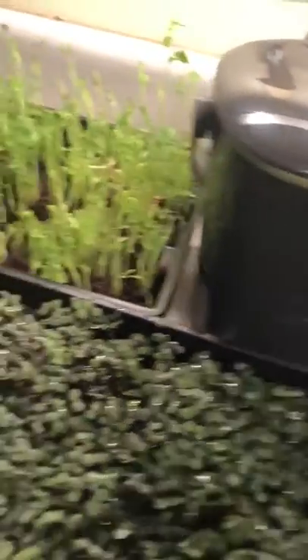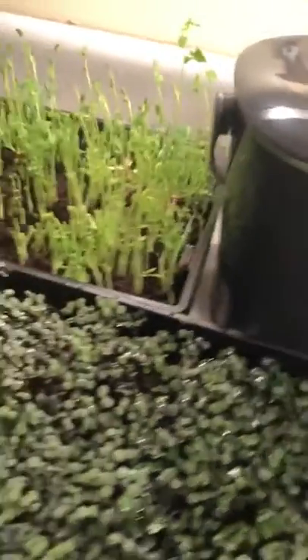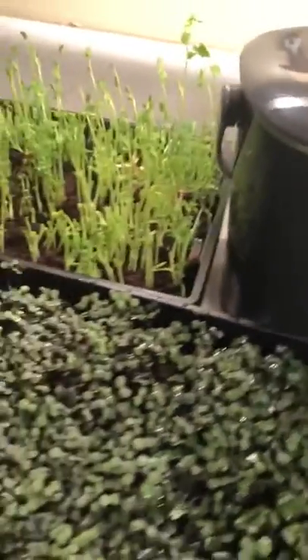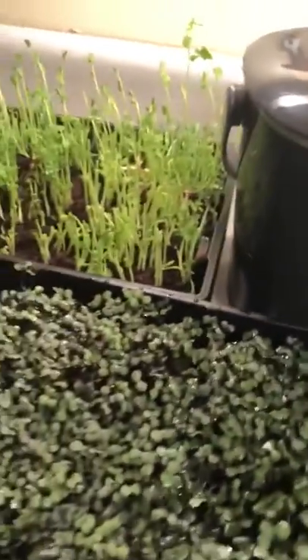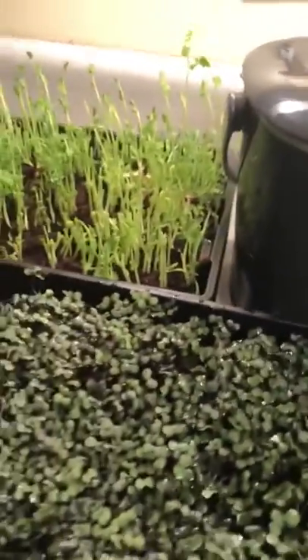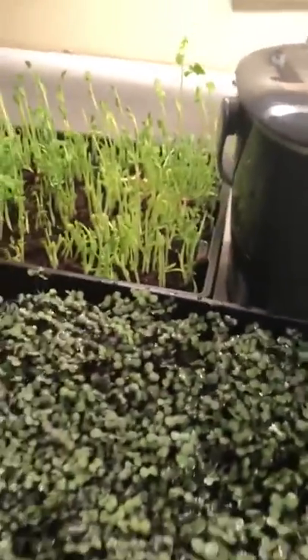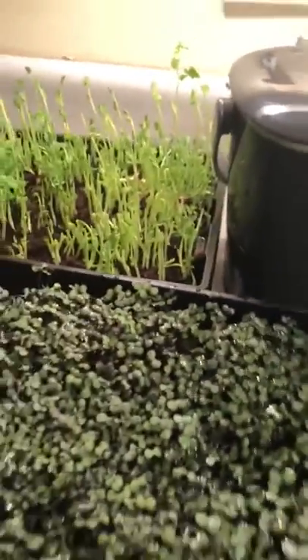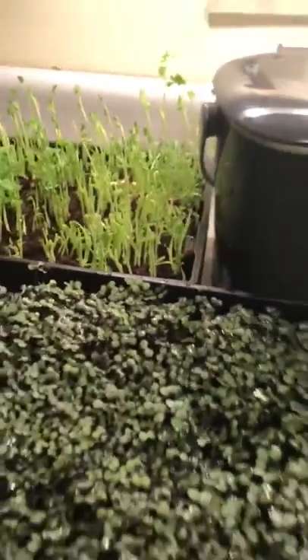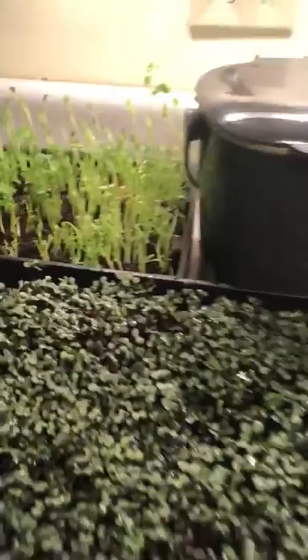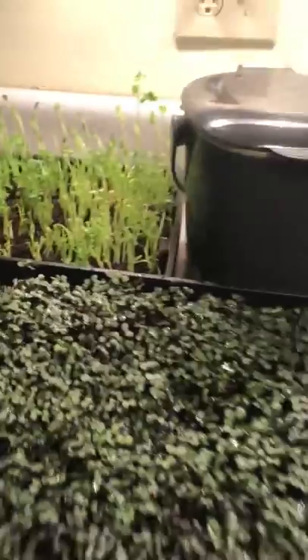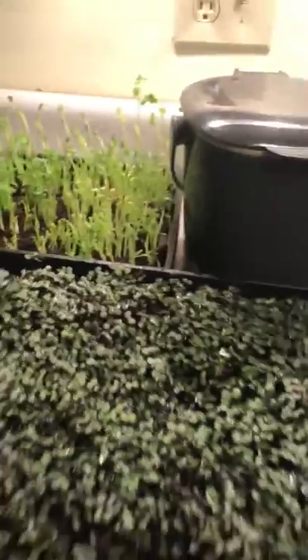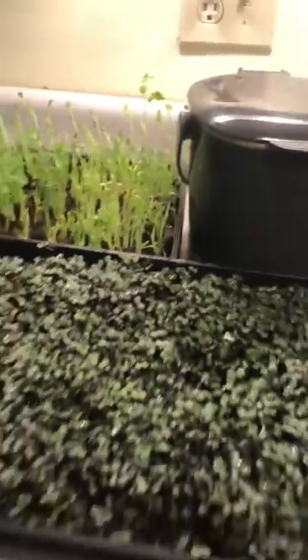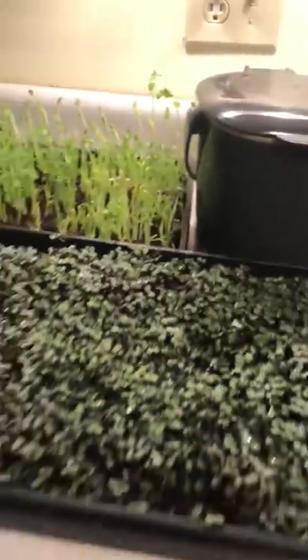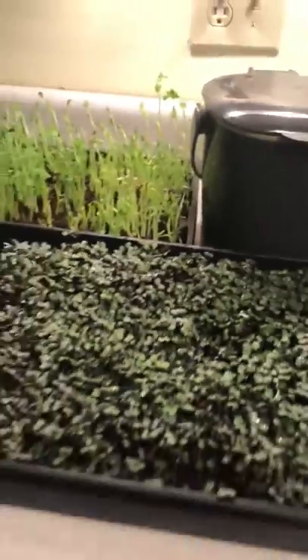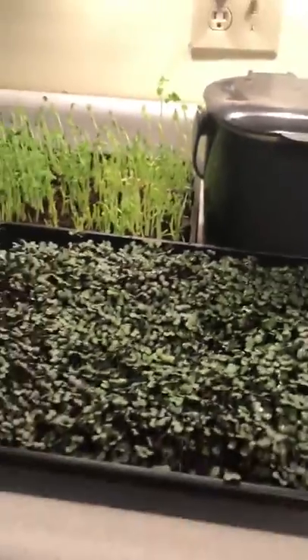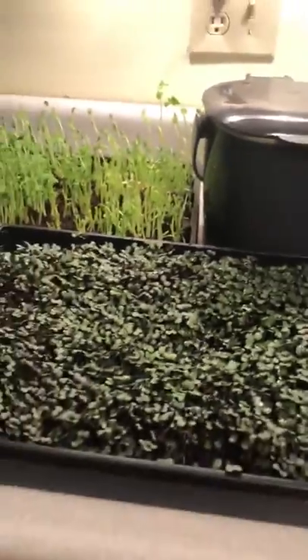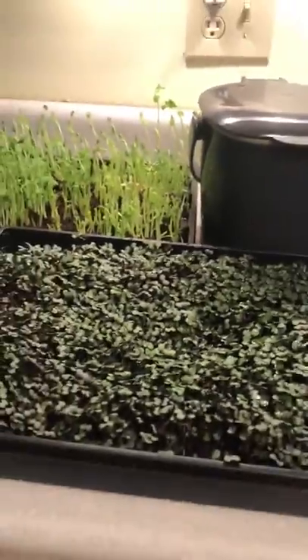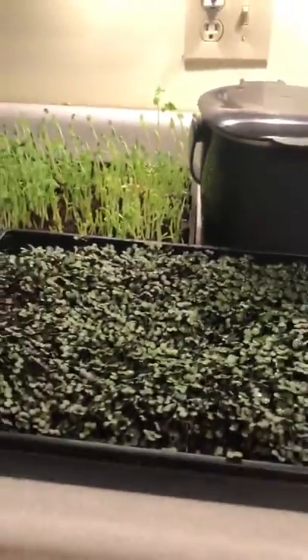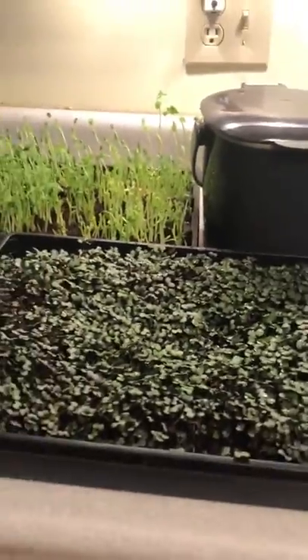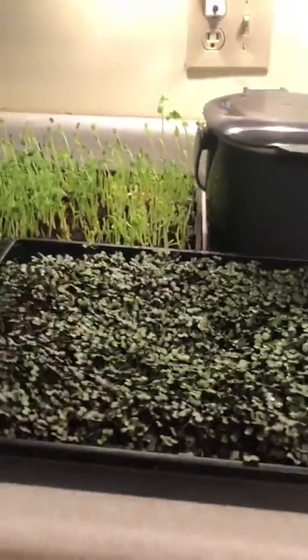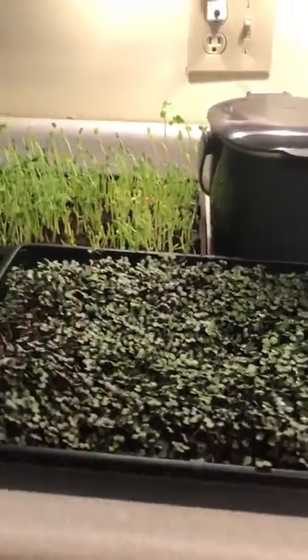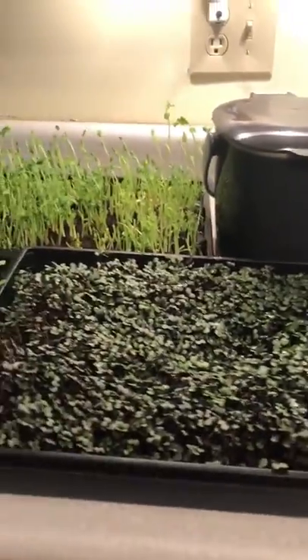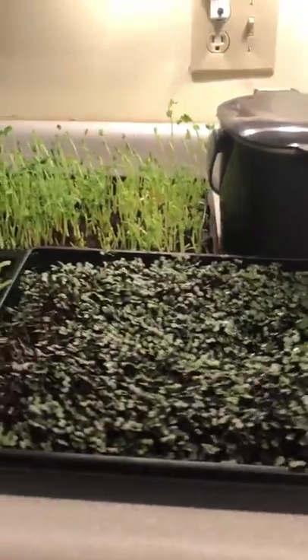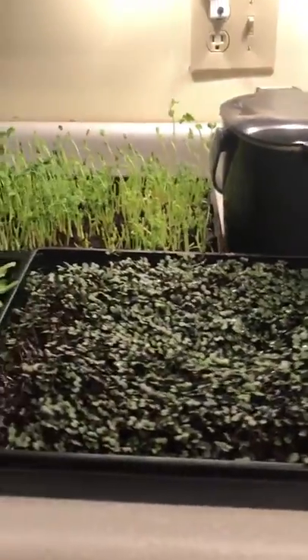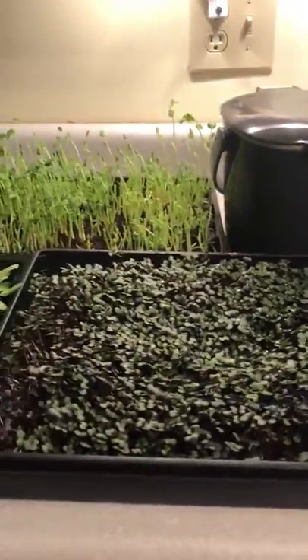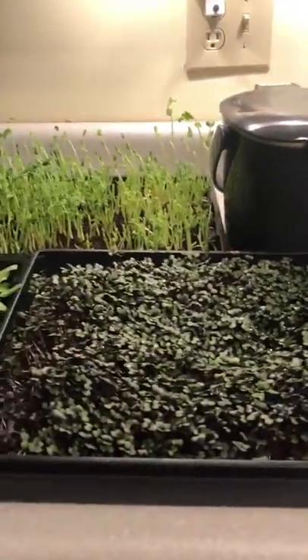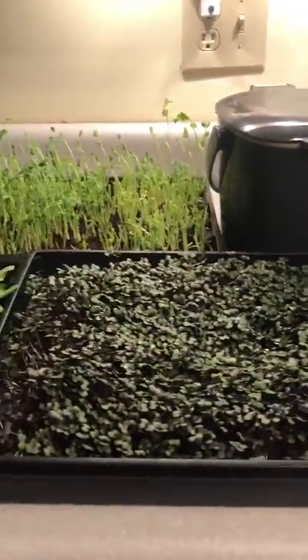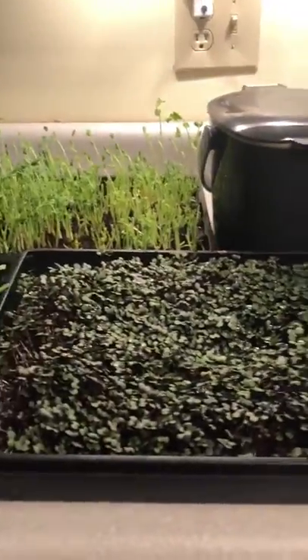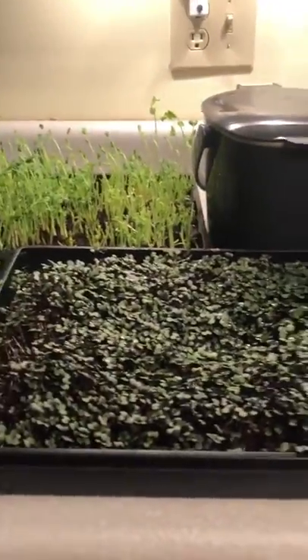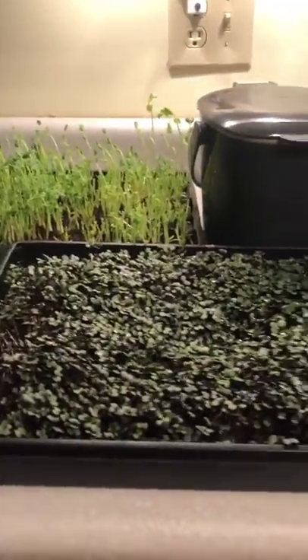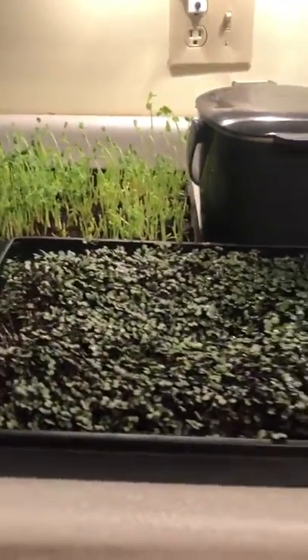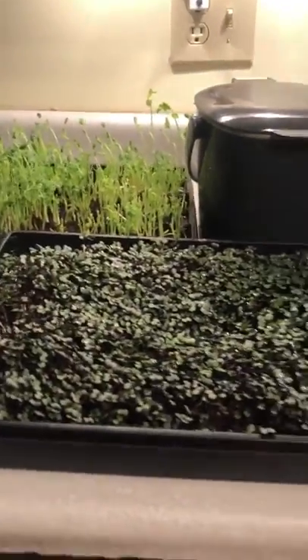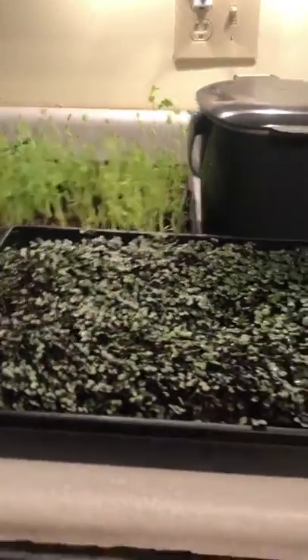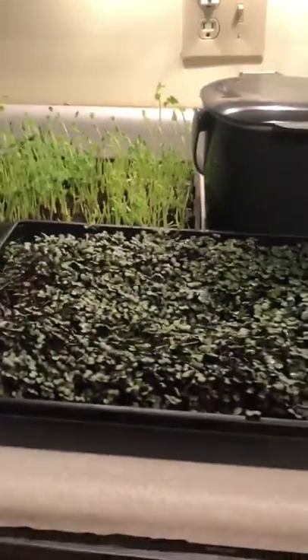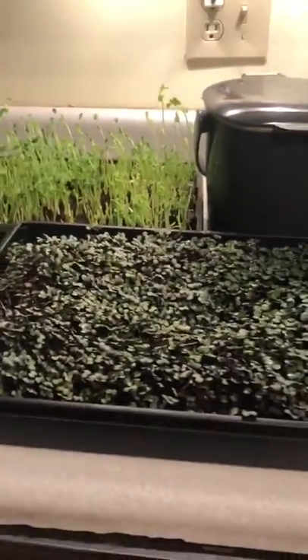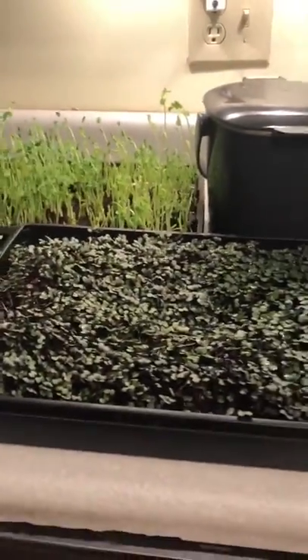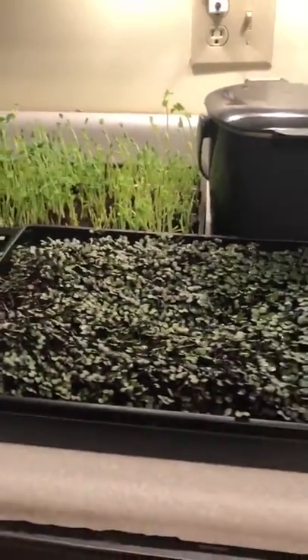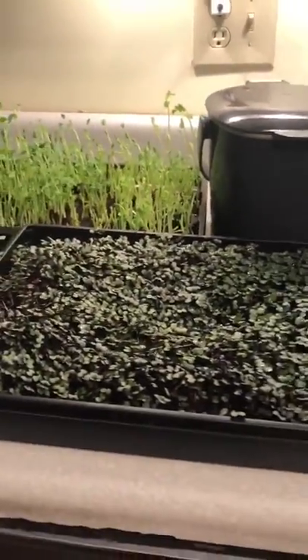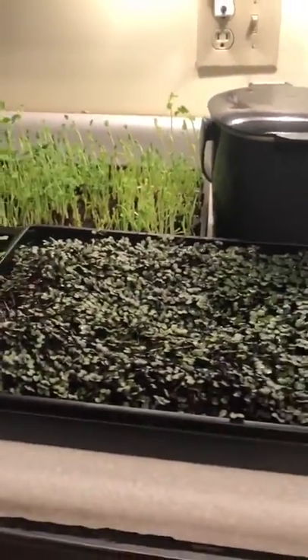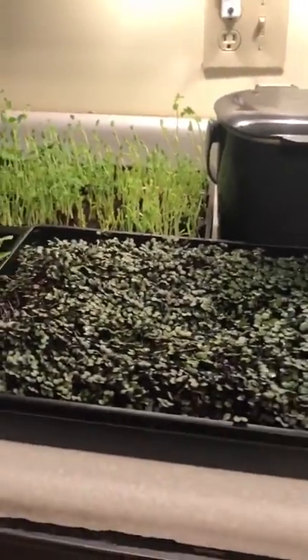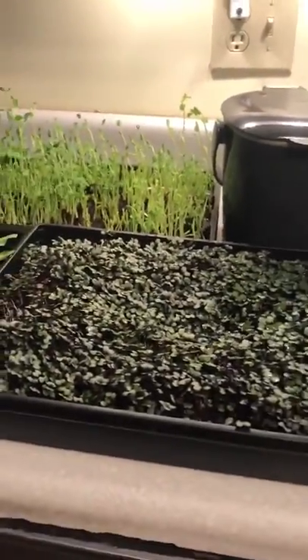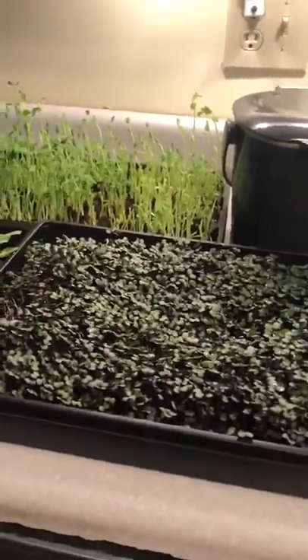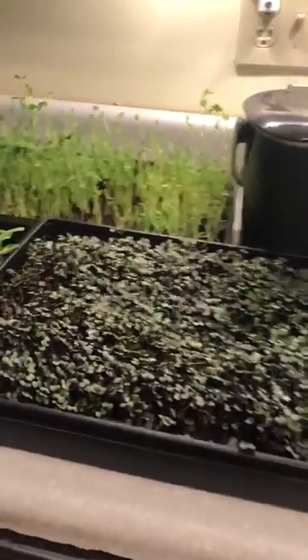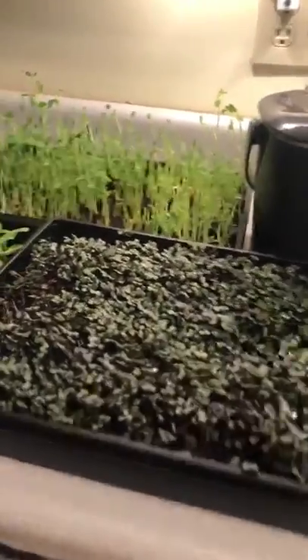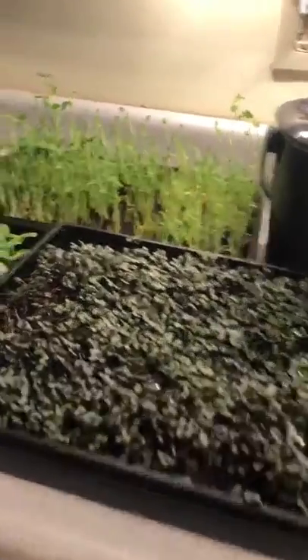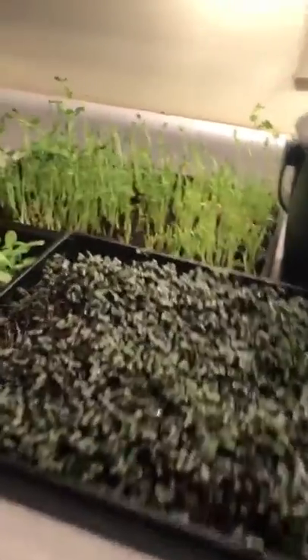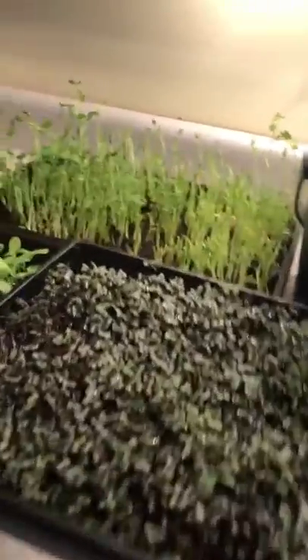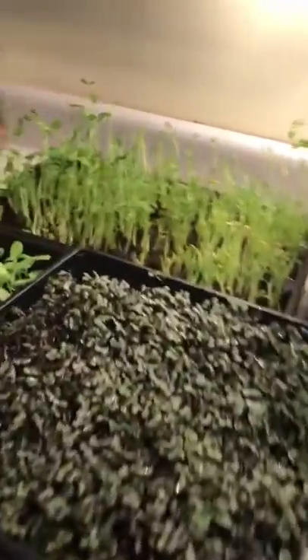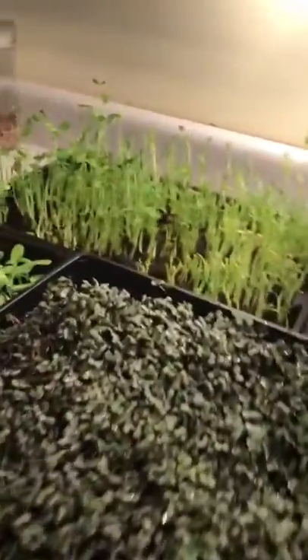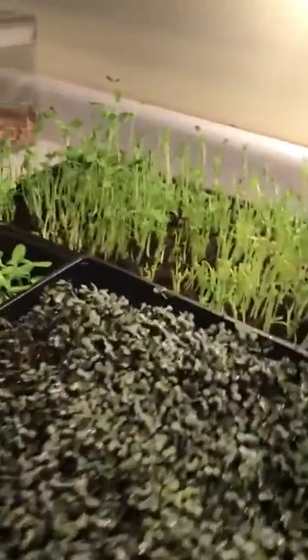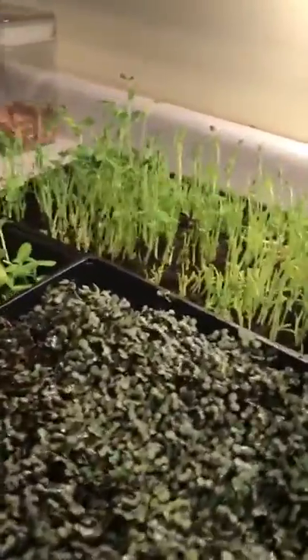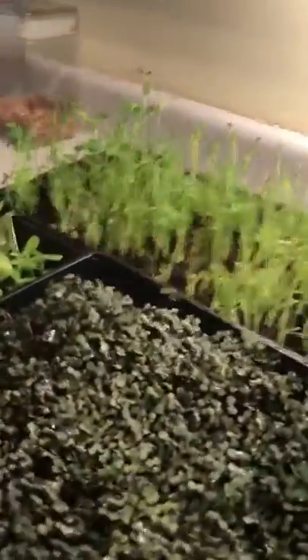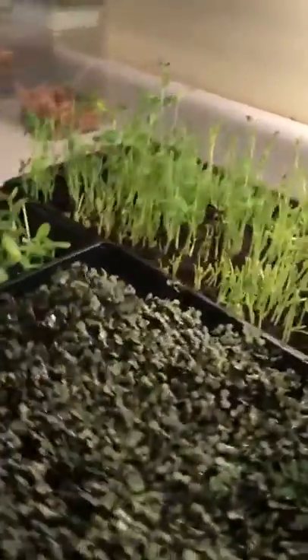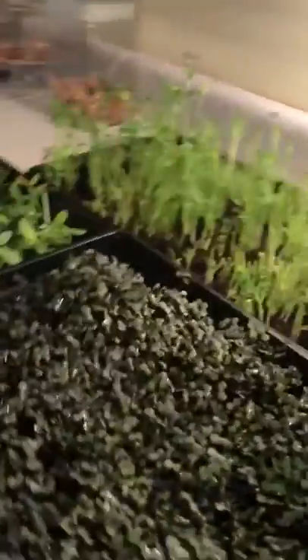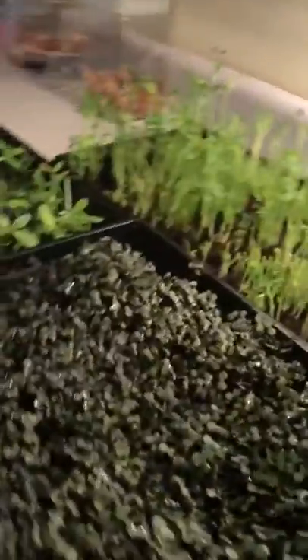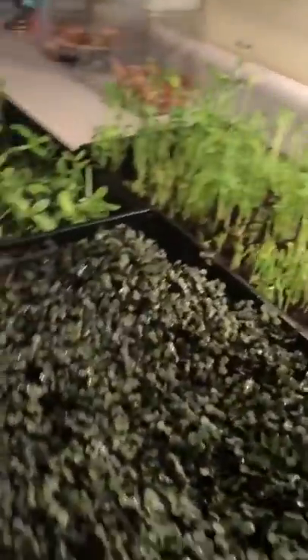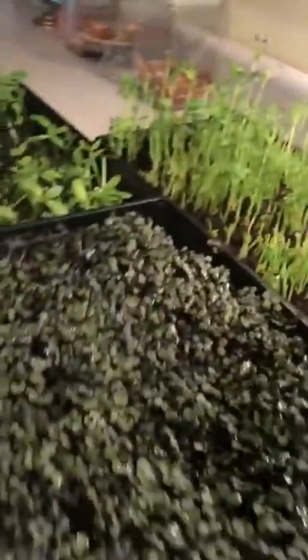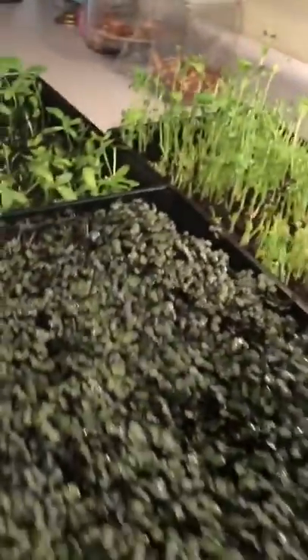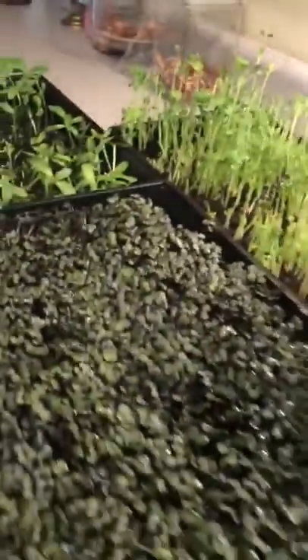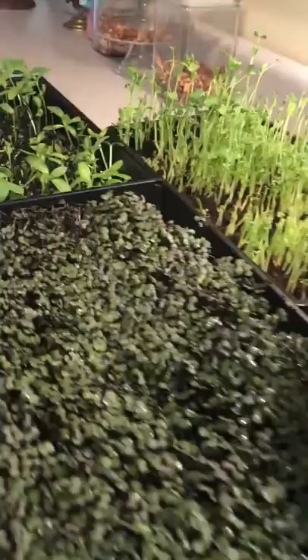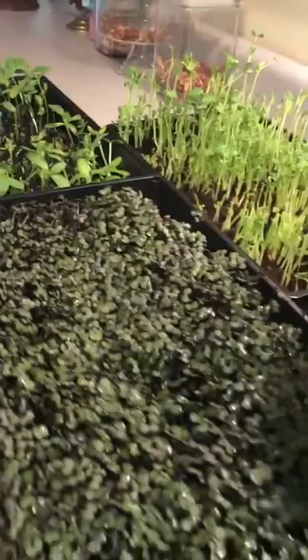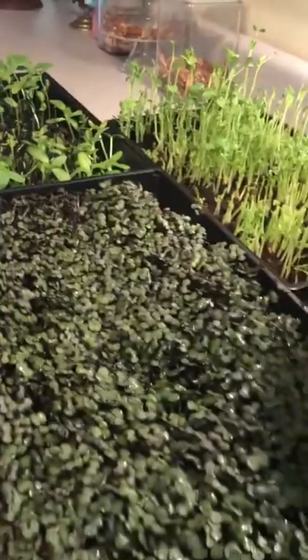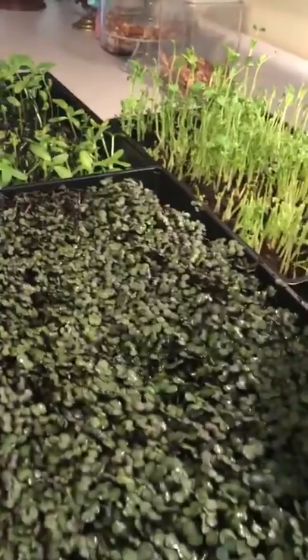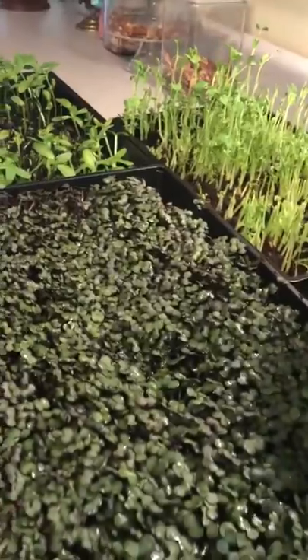Okay, that's it! Let us know what you're doing with microgreens in the comments below — we'd love to hear. Thank you, bye!